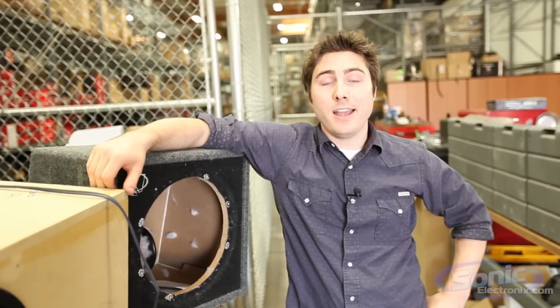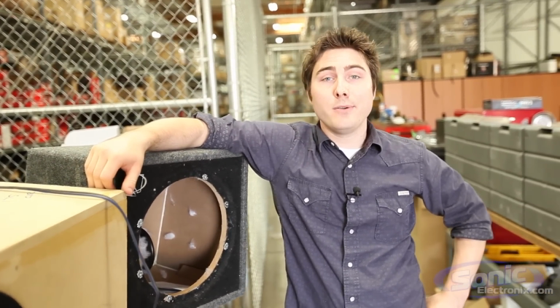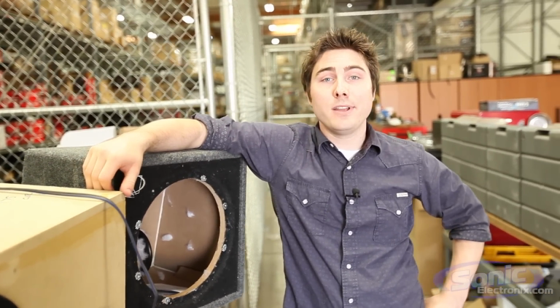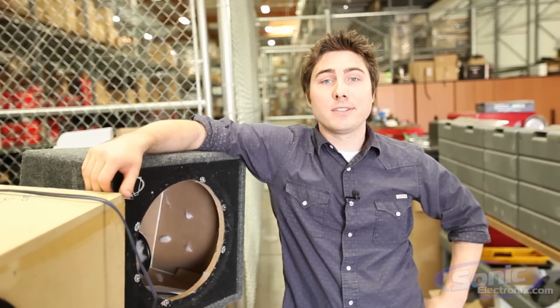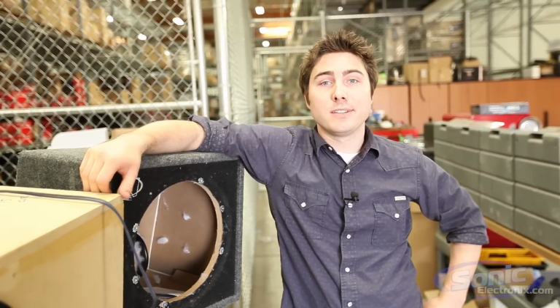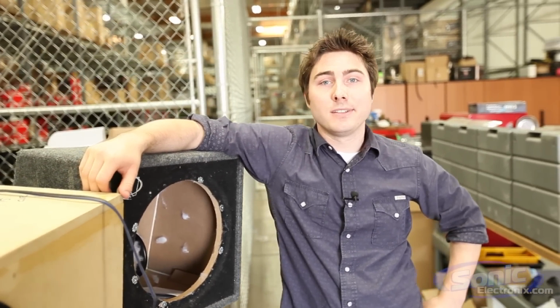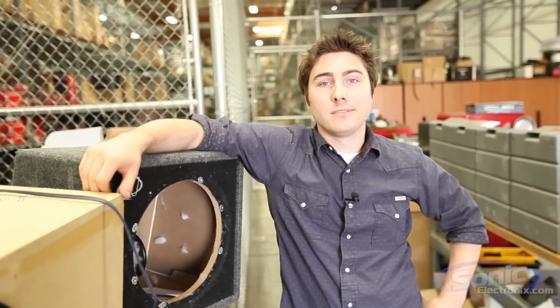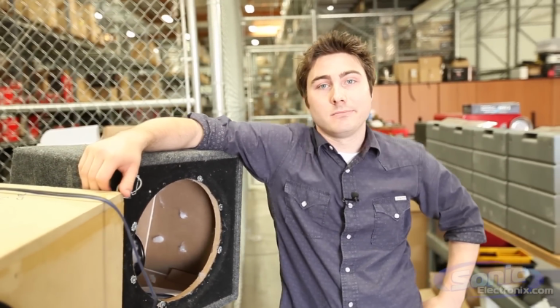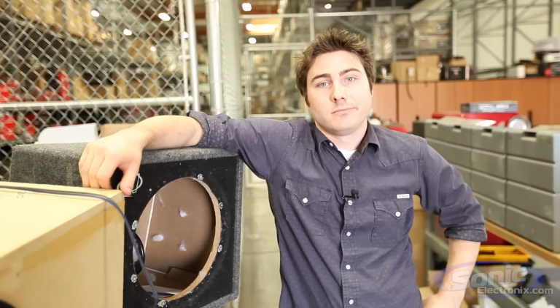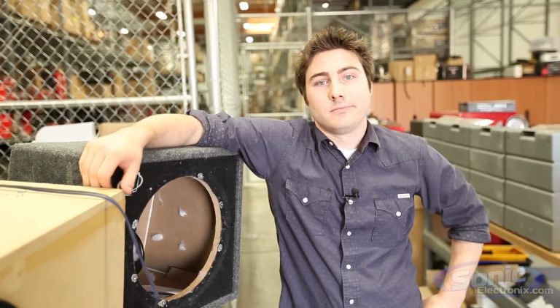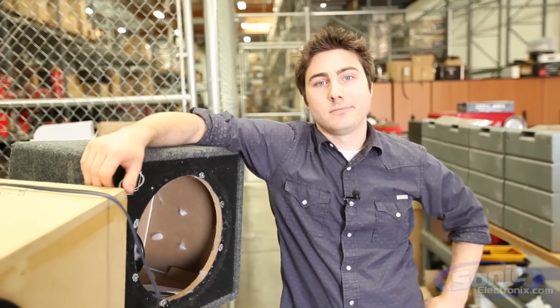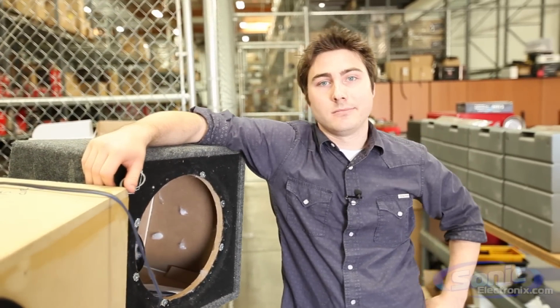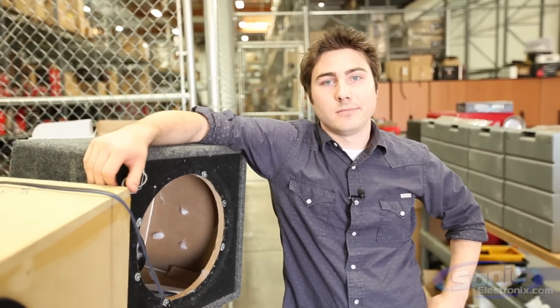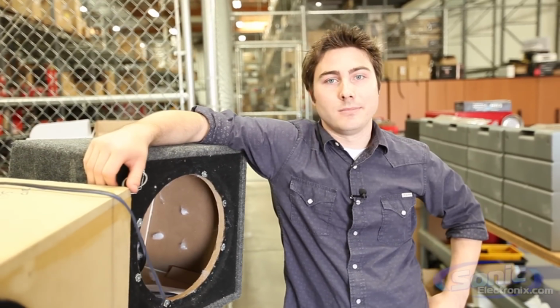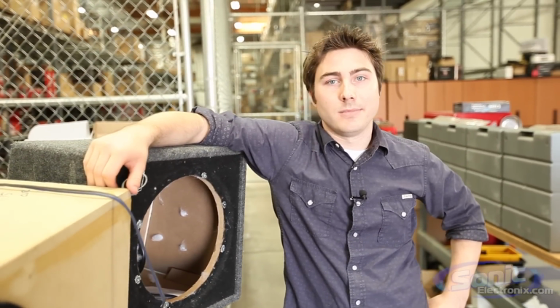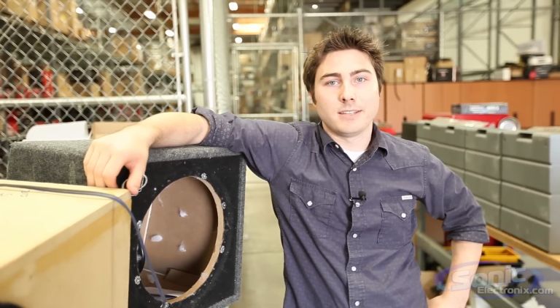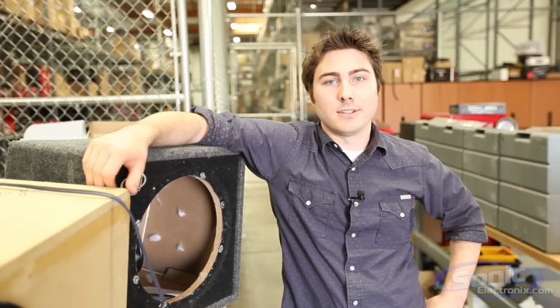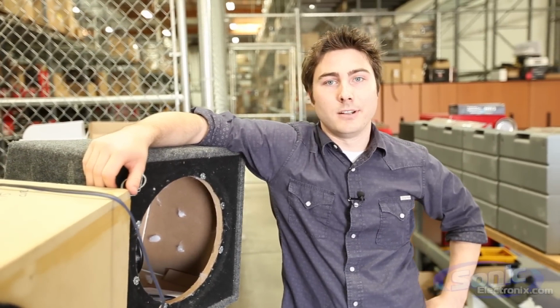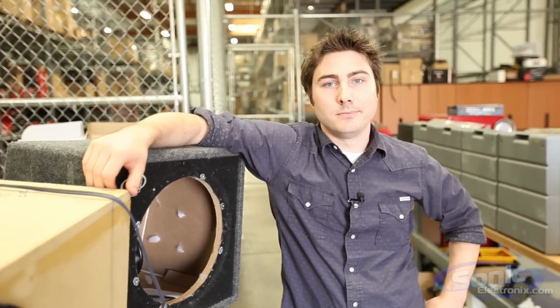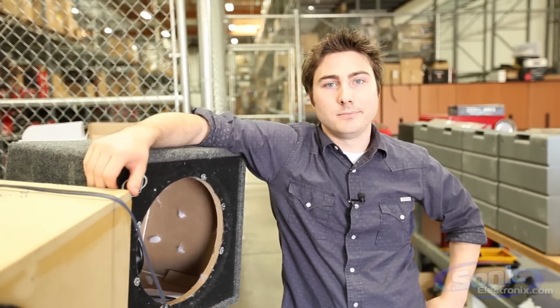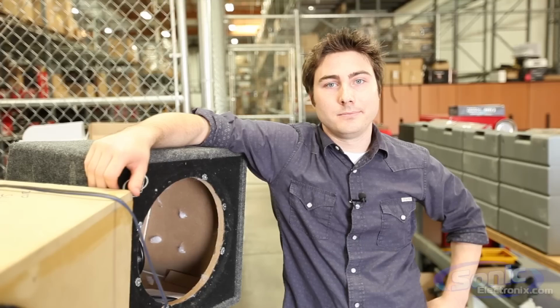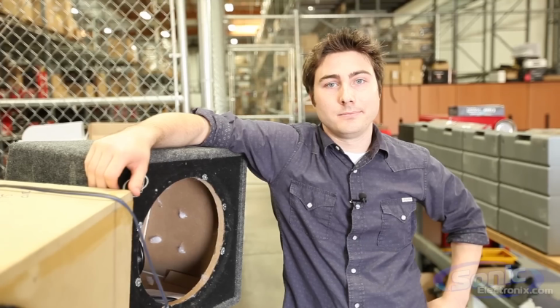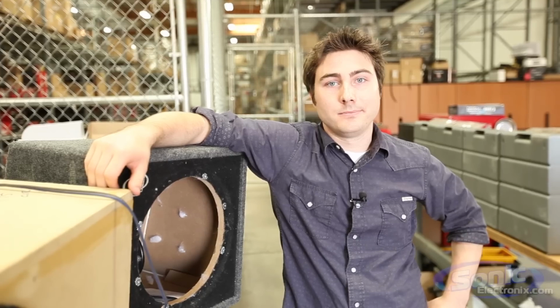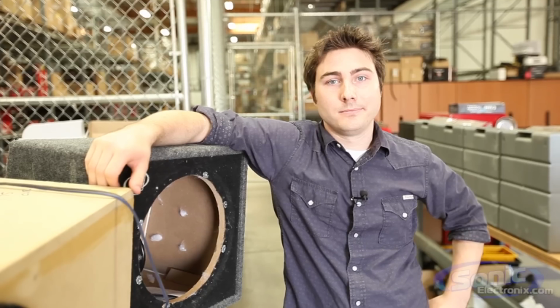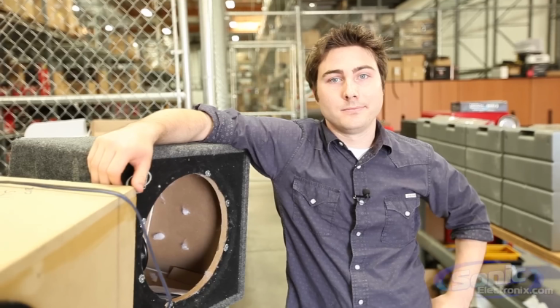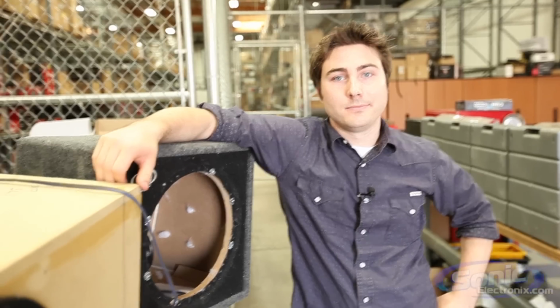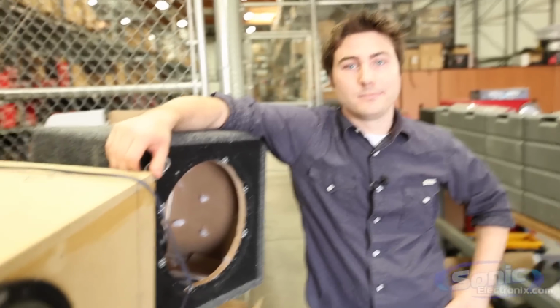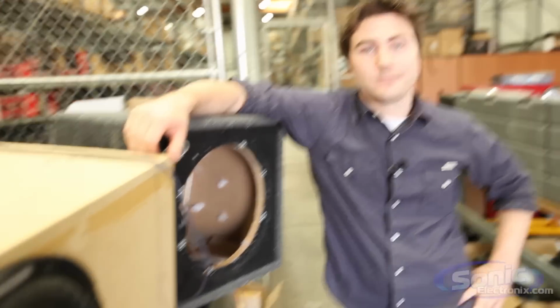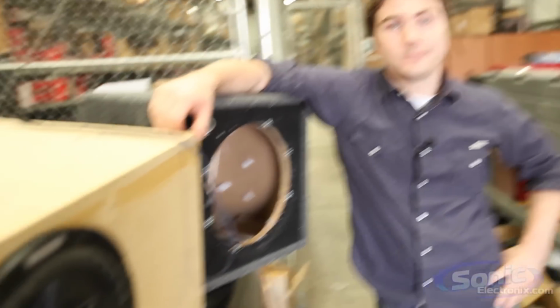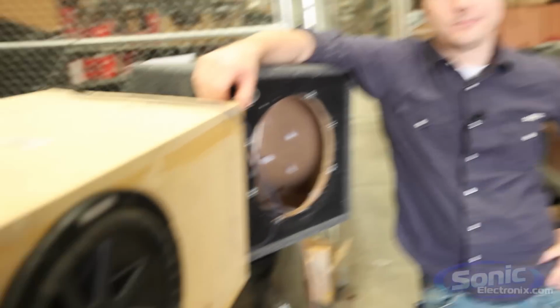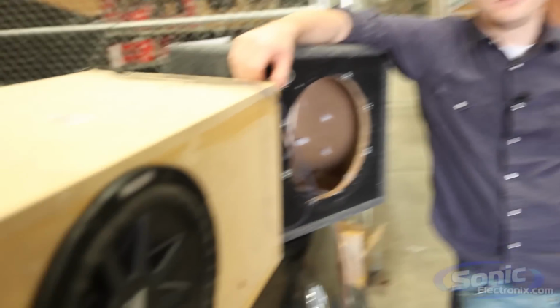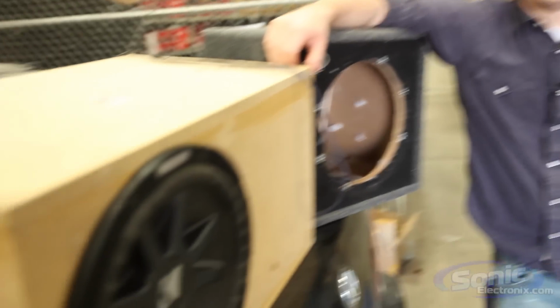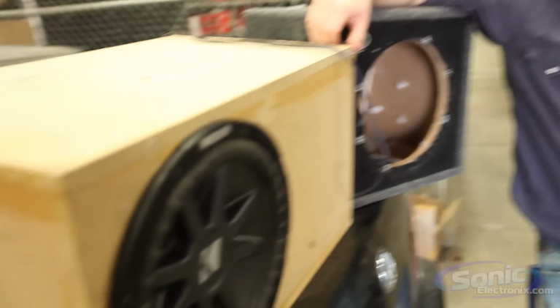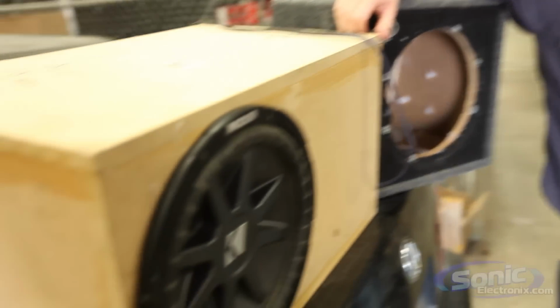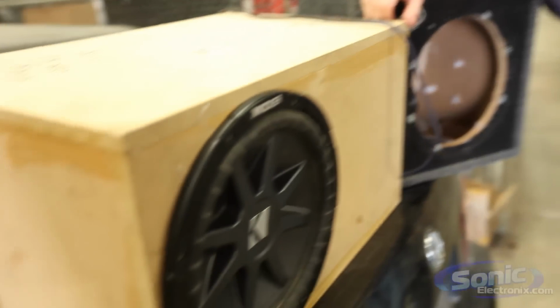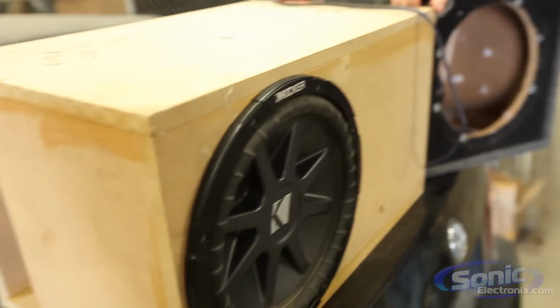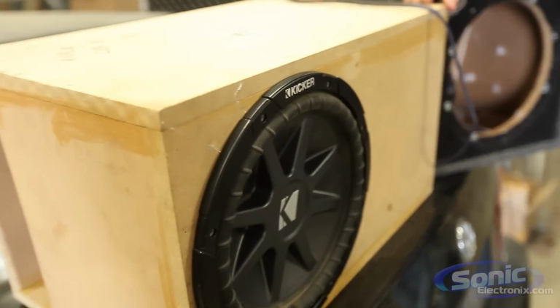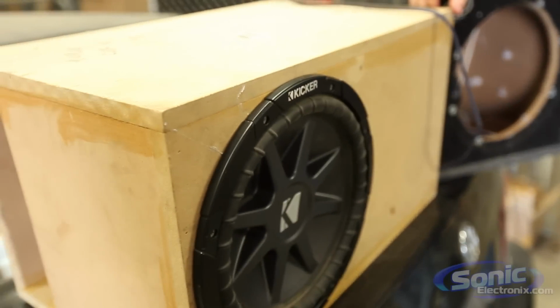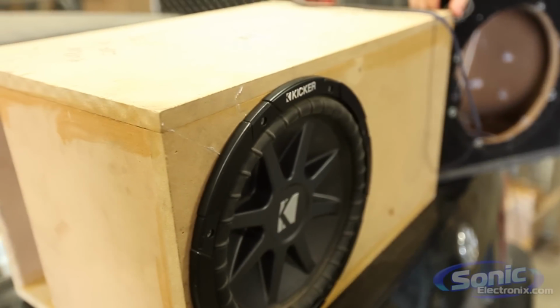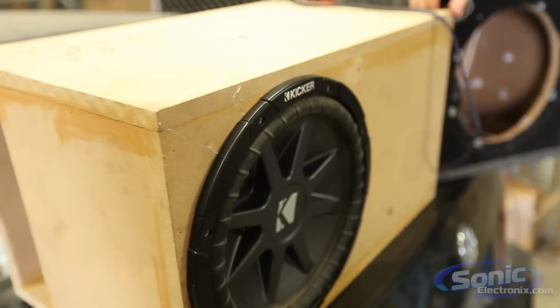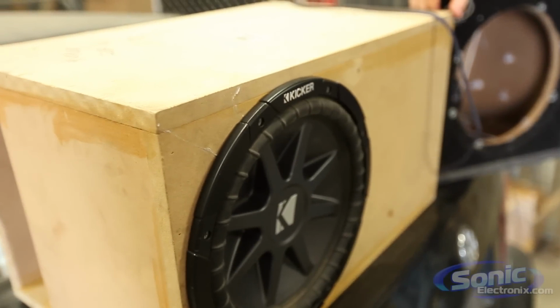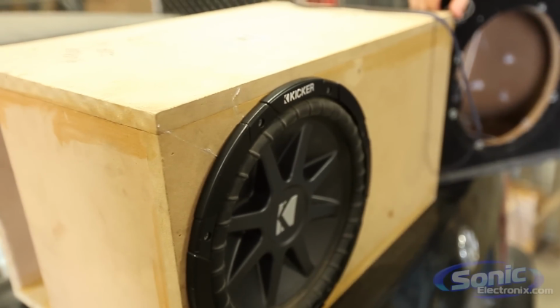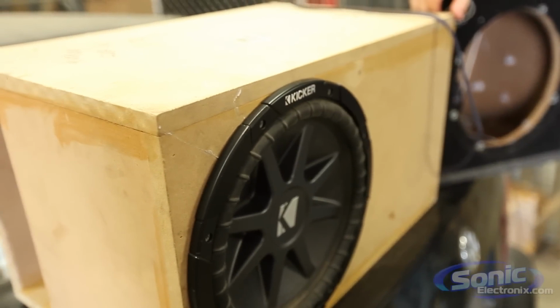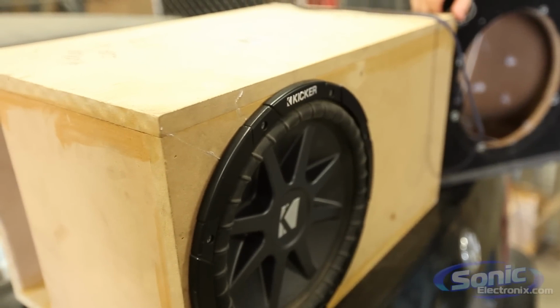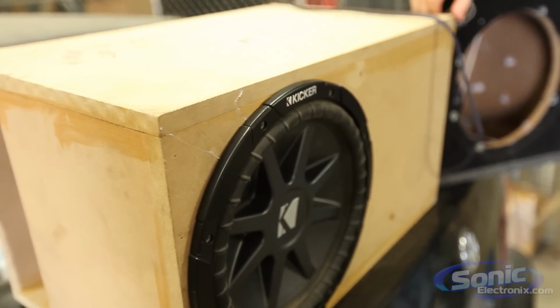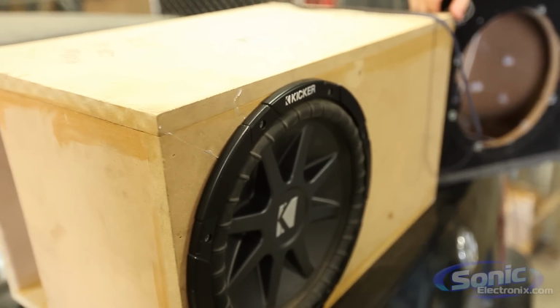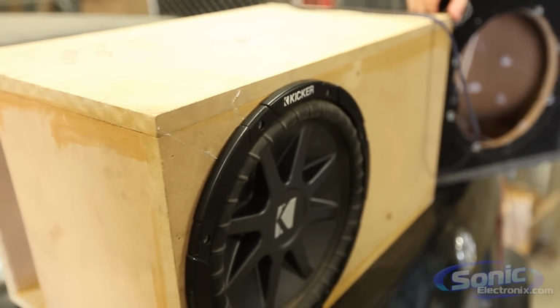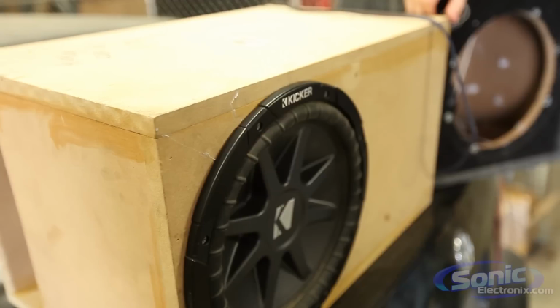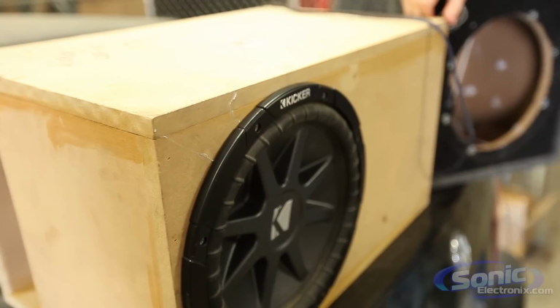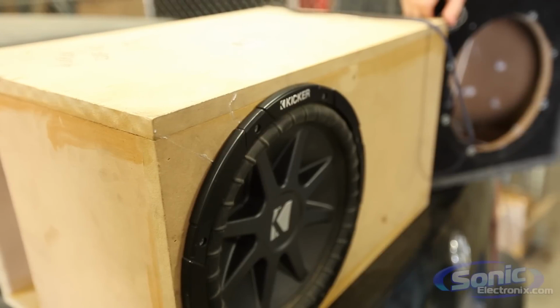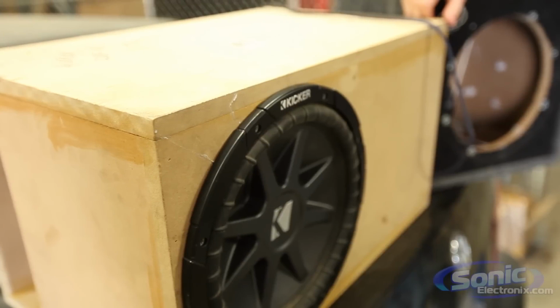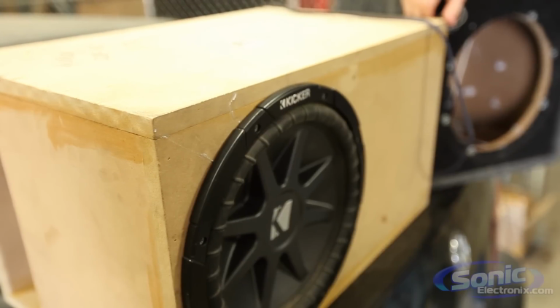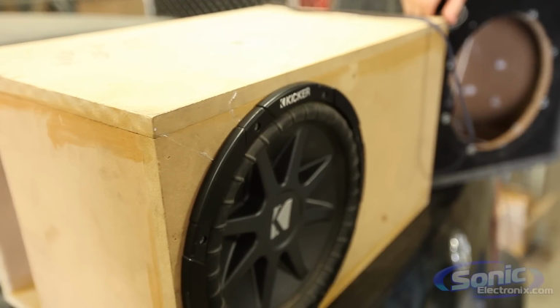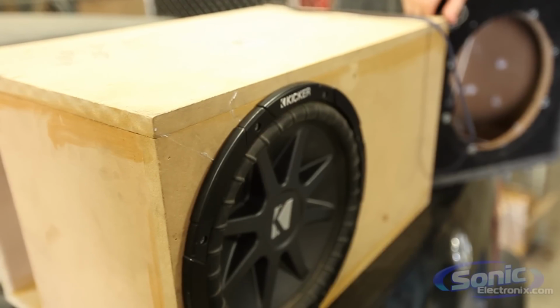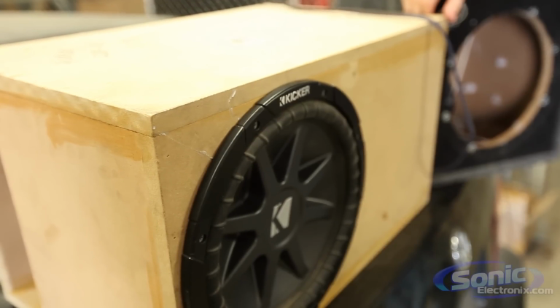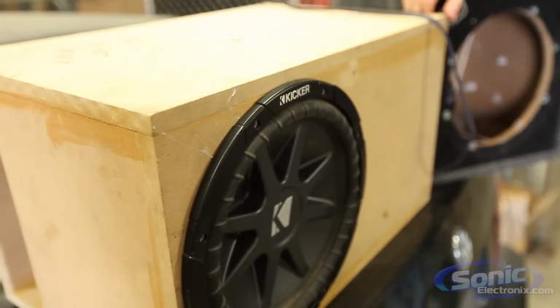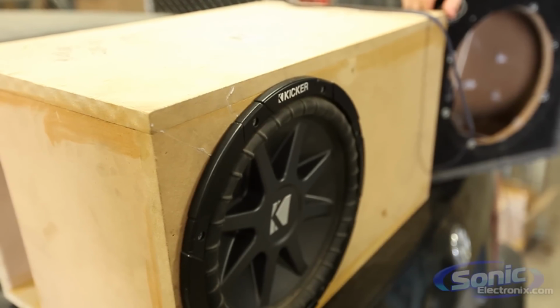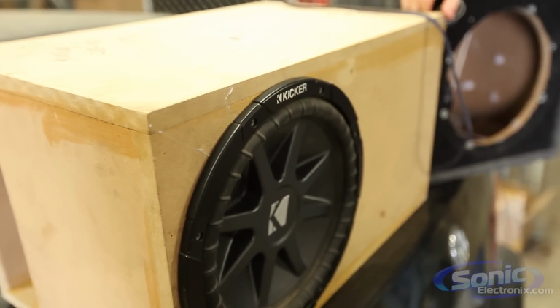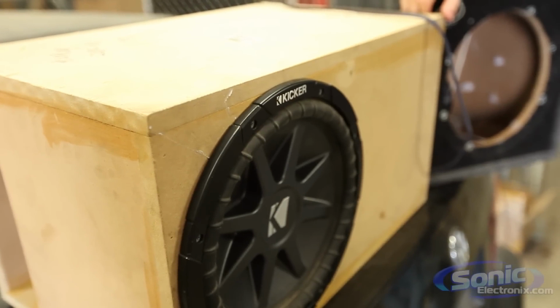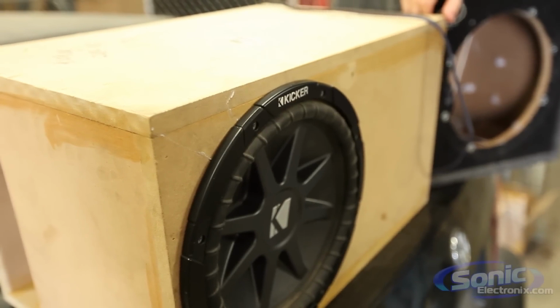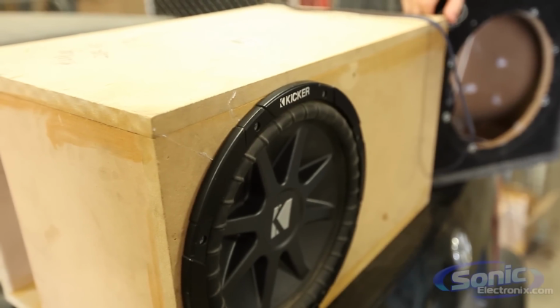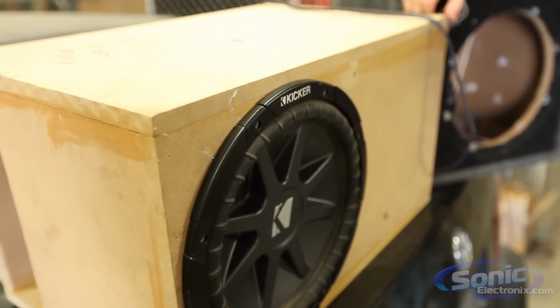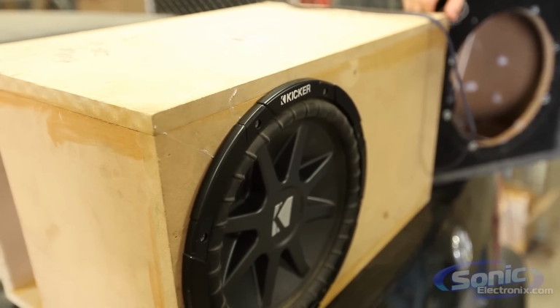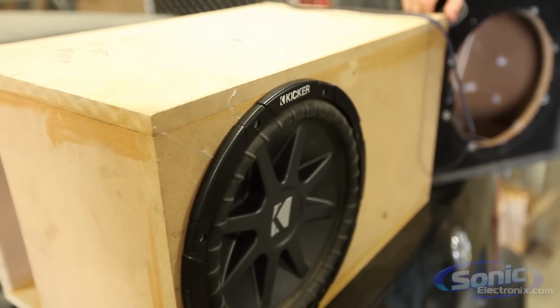Anyways, that's all. Thanks for watching Sonic TV.